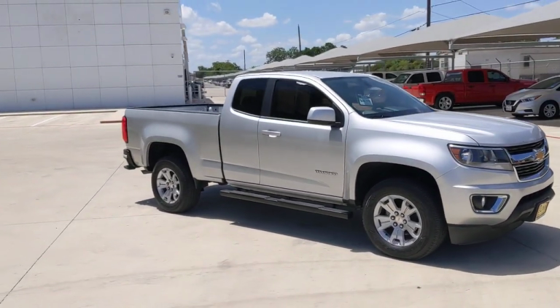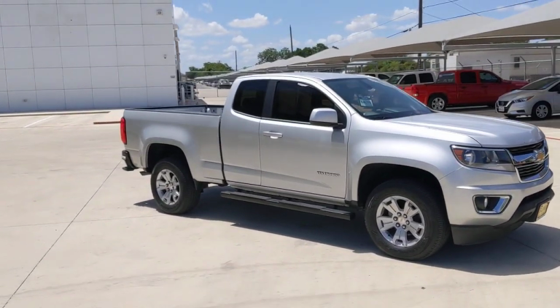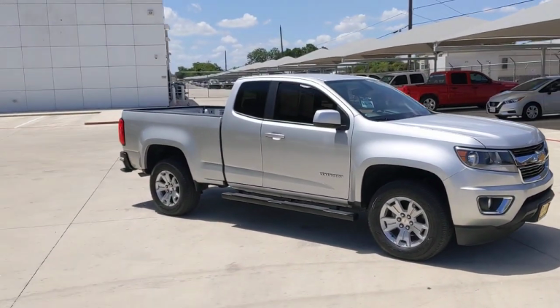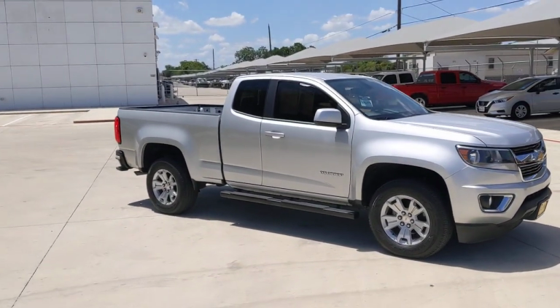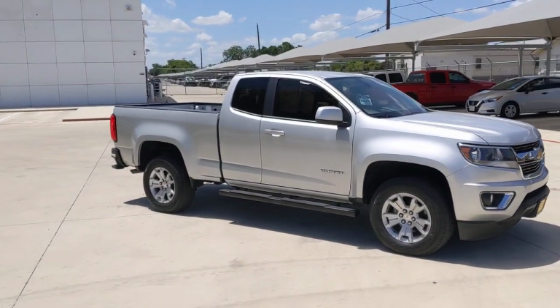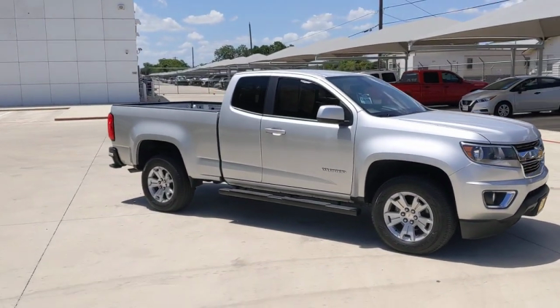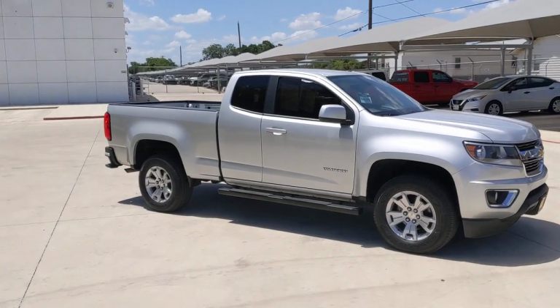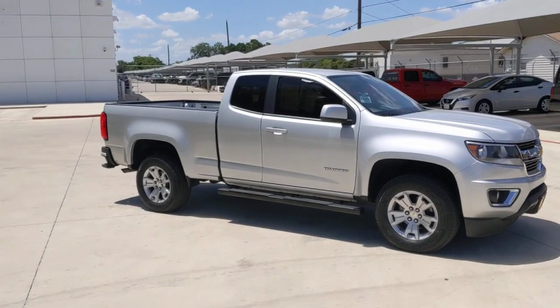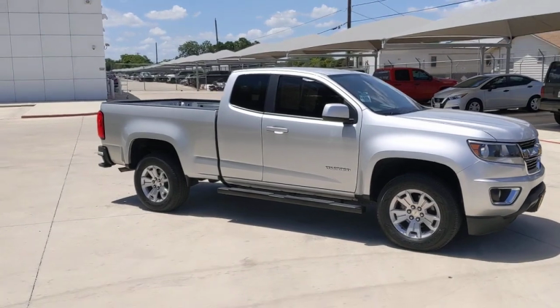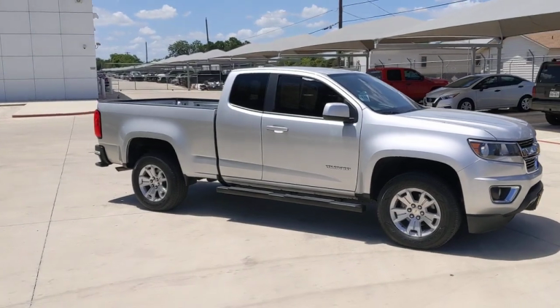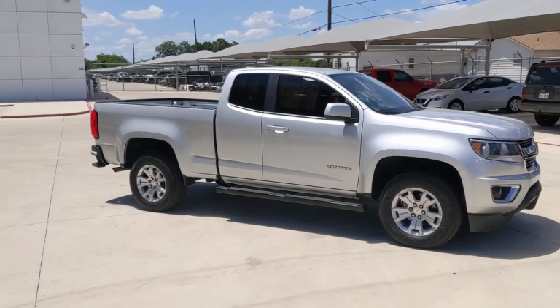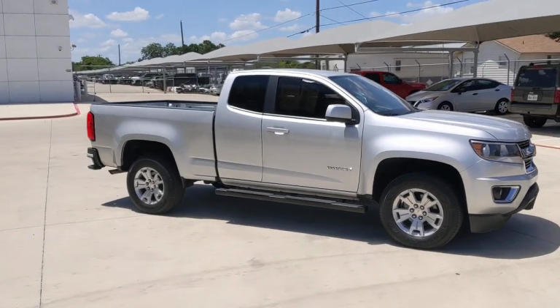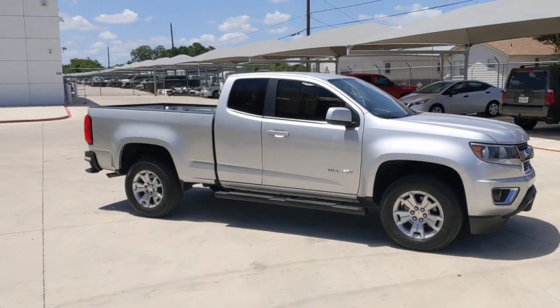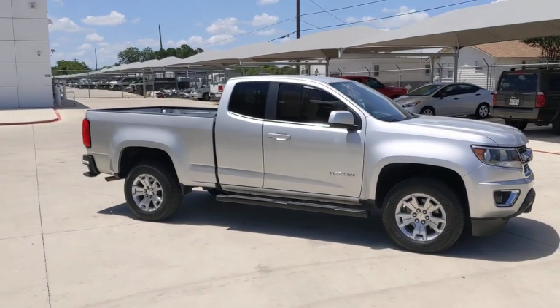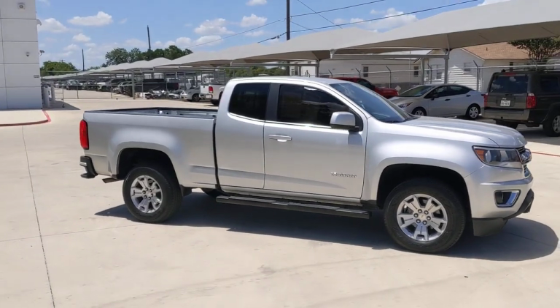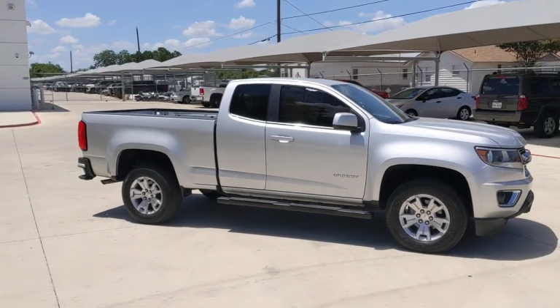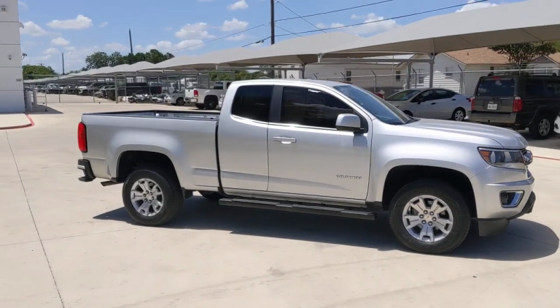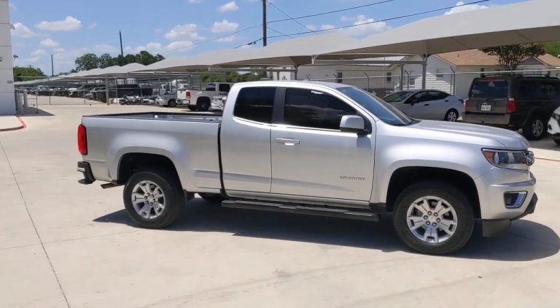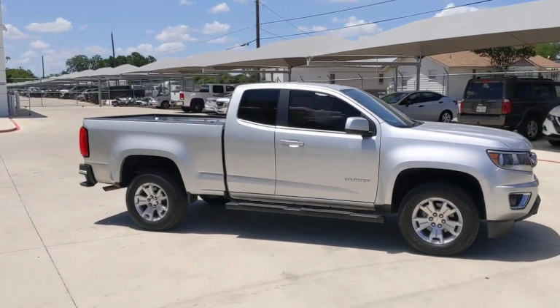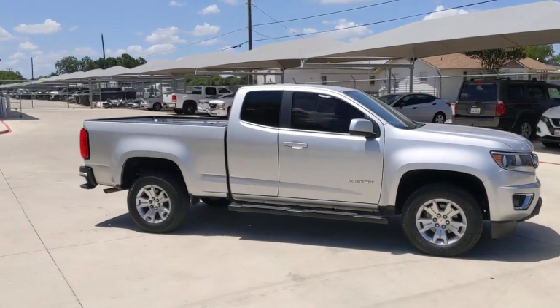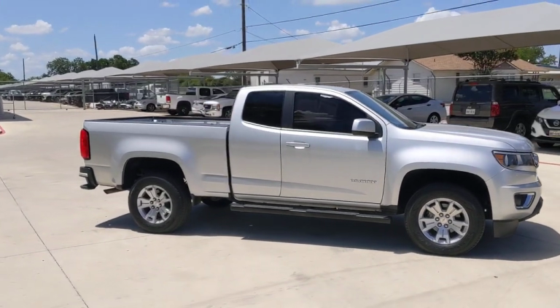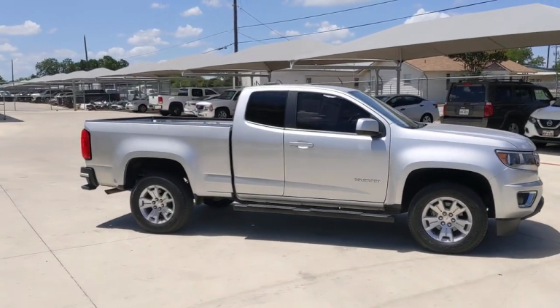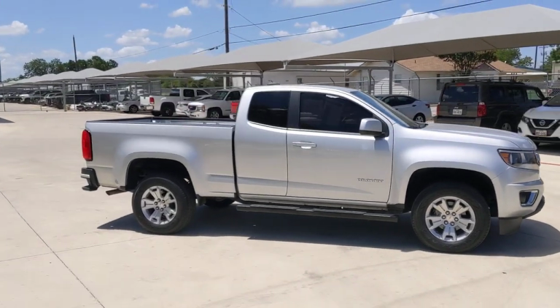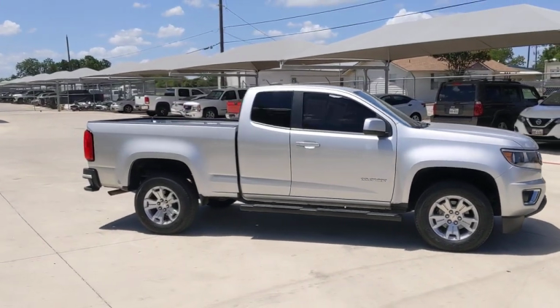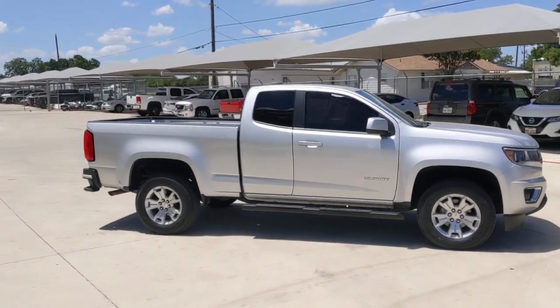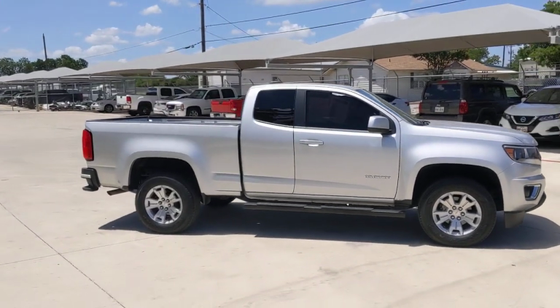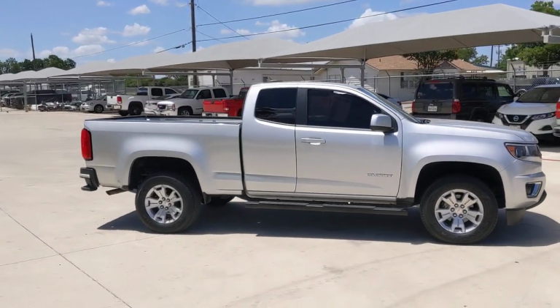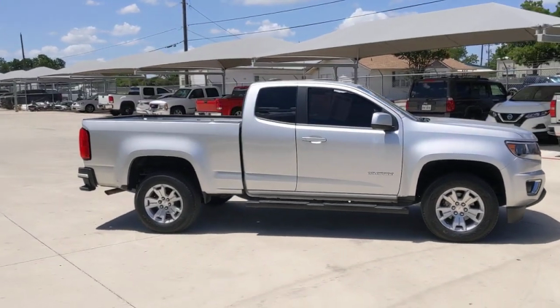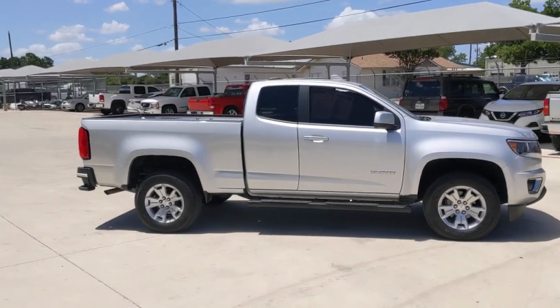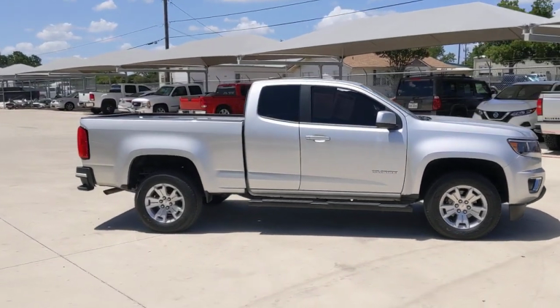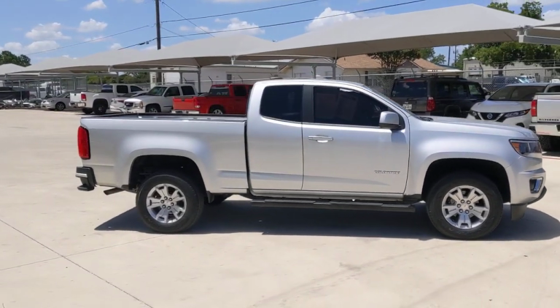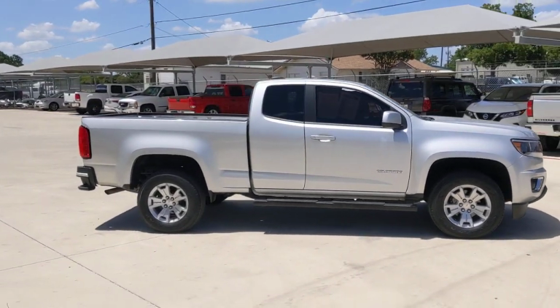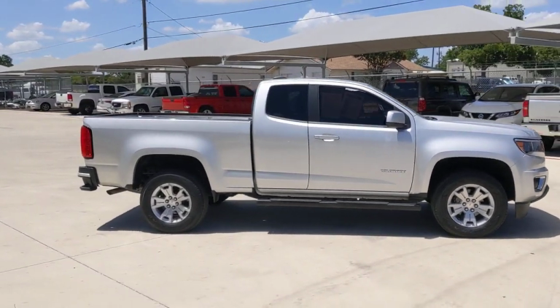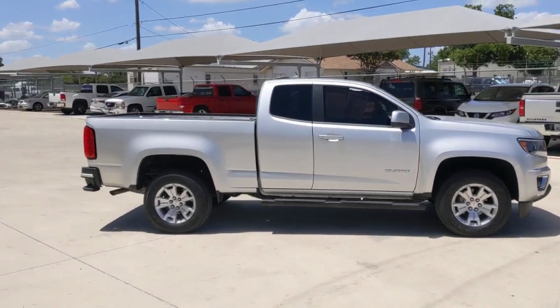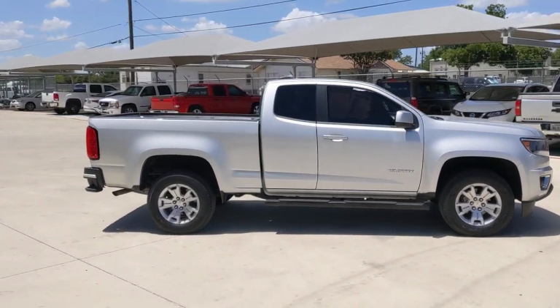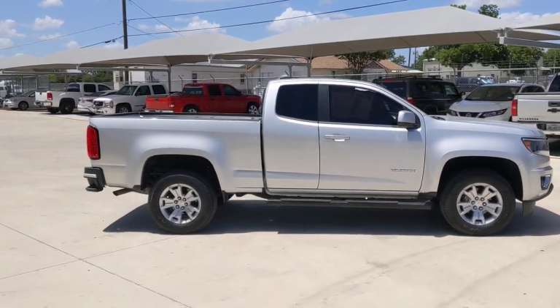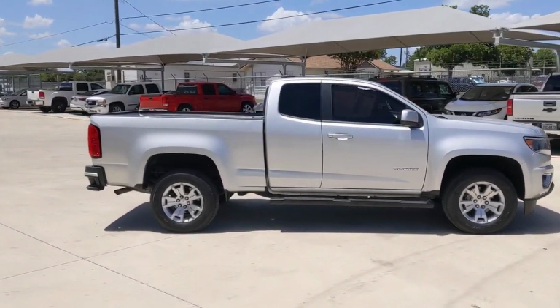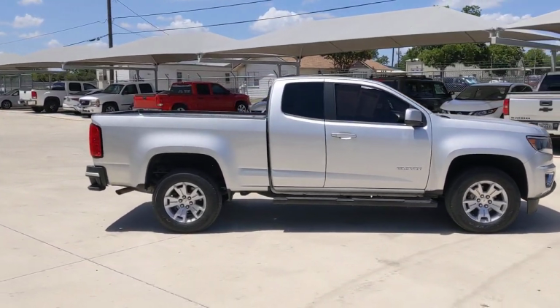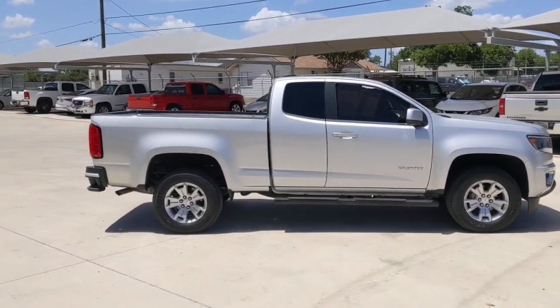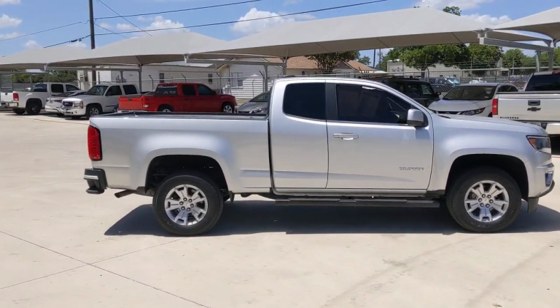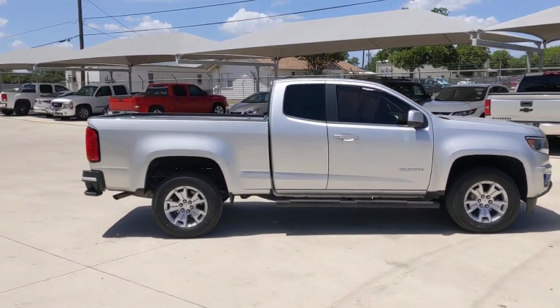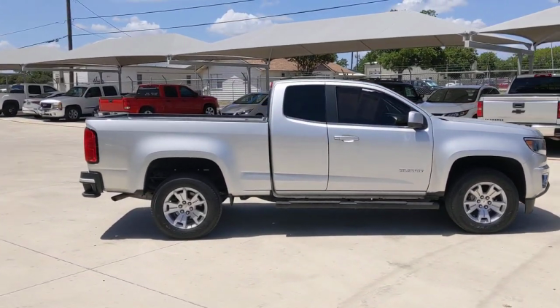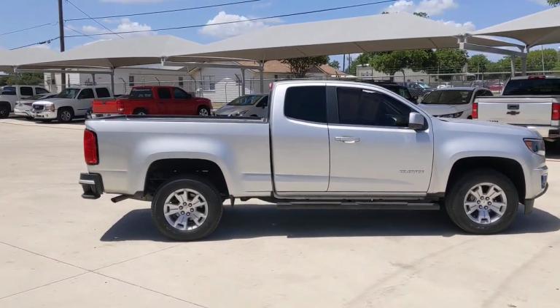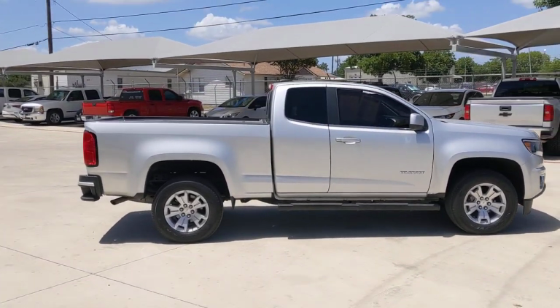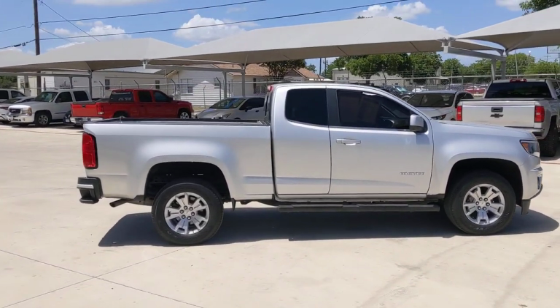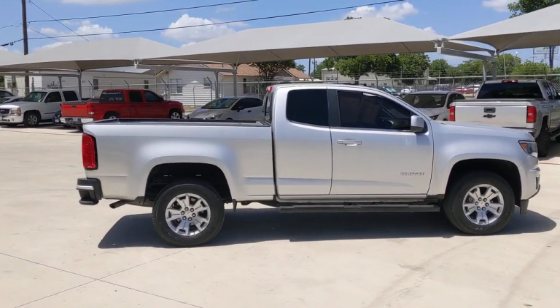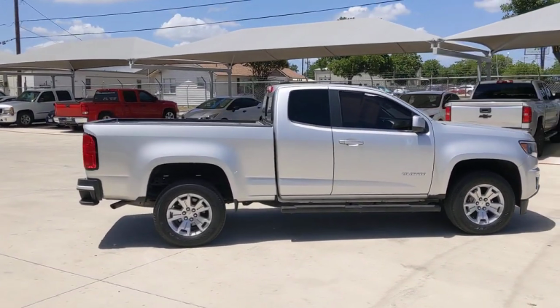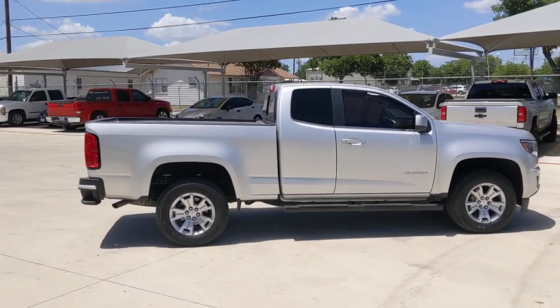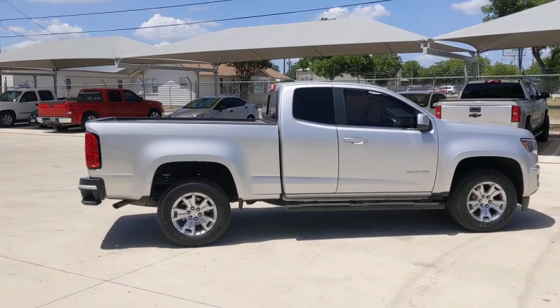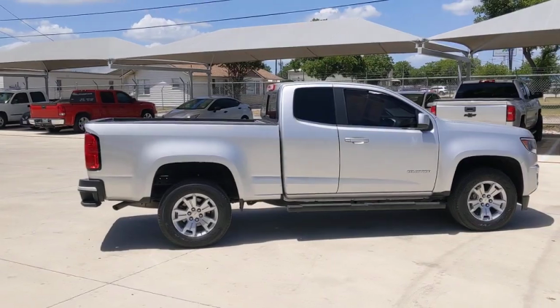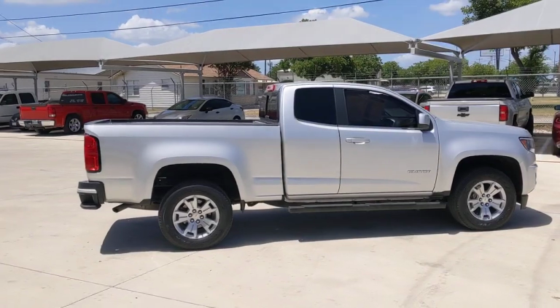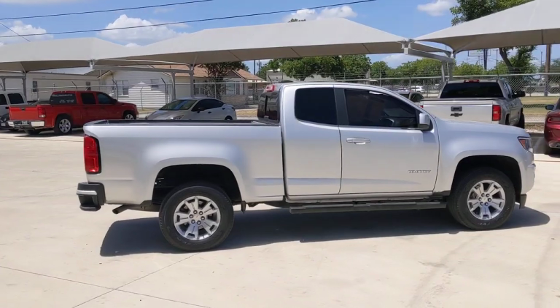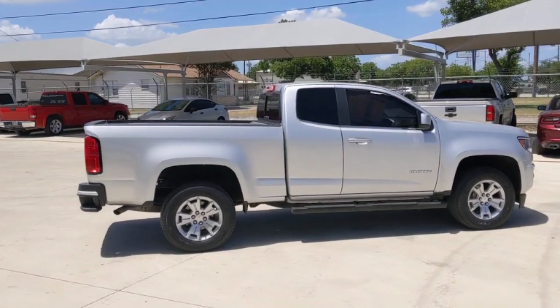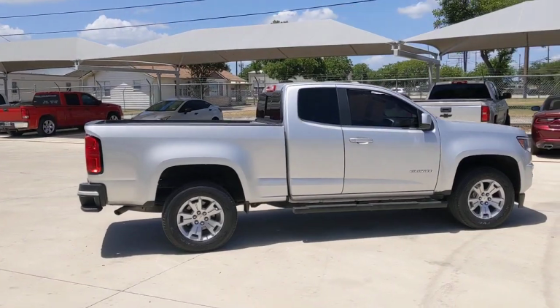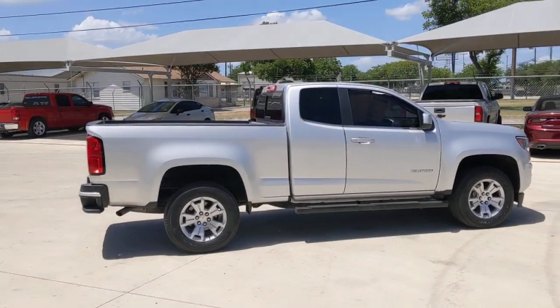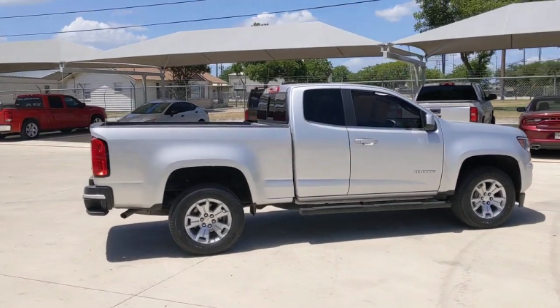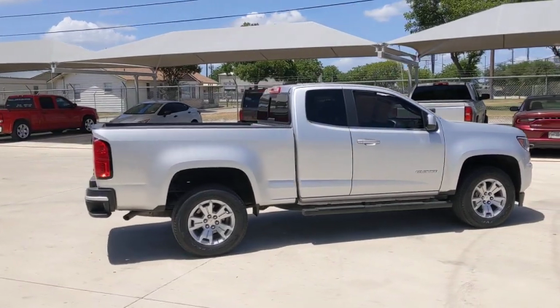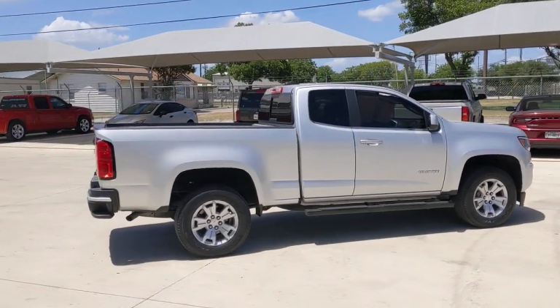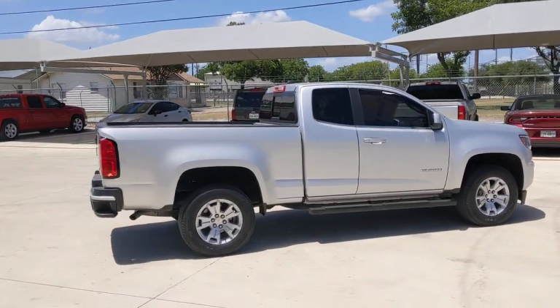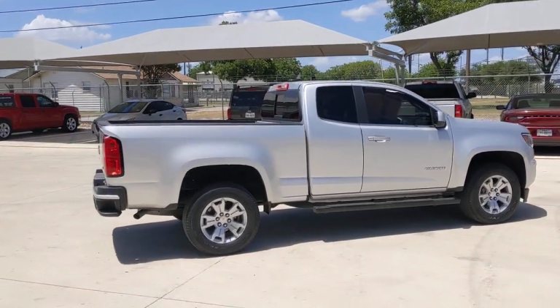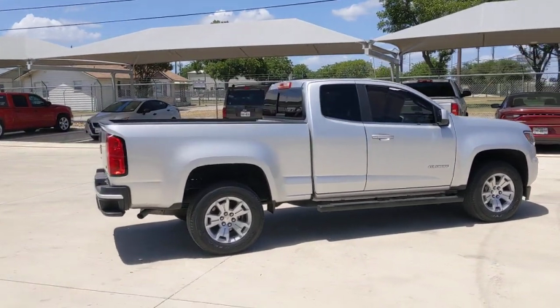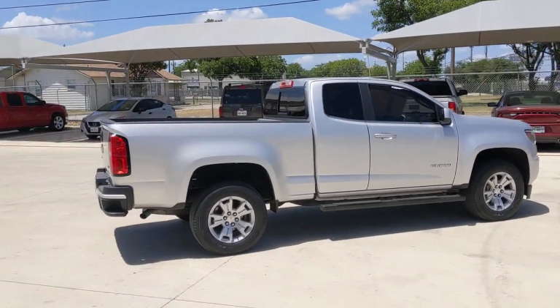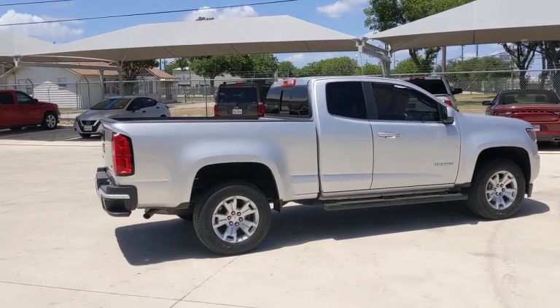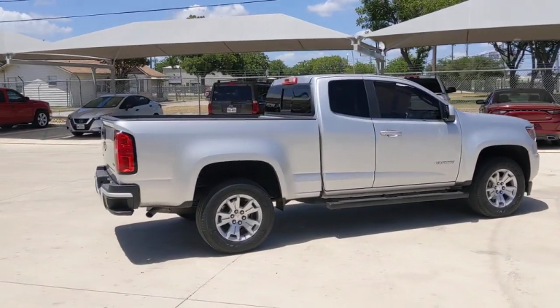The Colorado delivers the power you need to get the job done, the comfort and amenities you want, and the fuel efficiency that just makes sense in today's world.